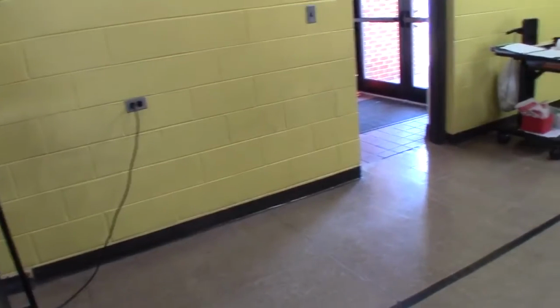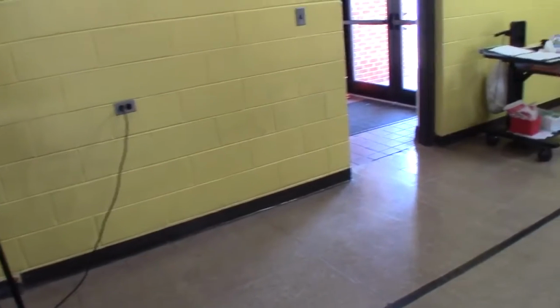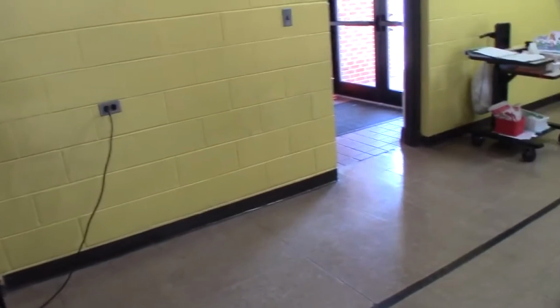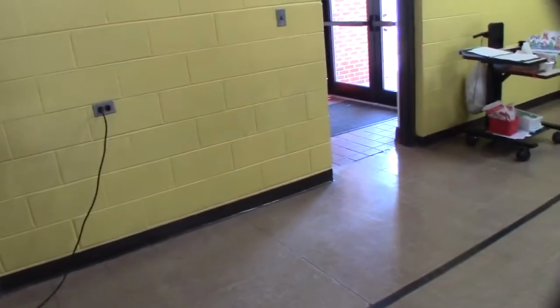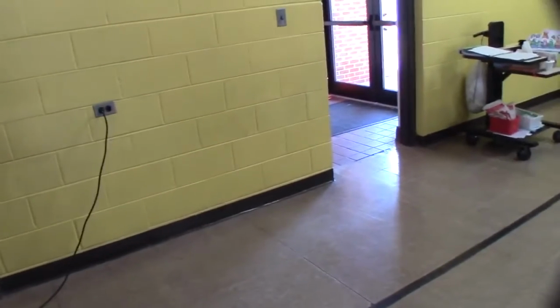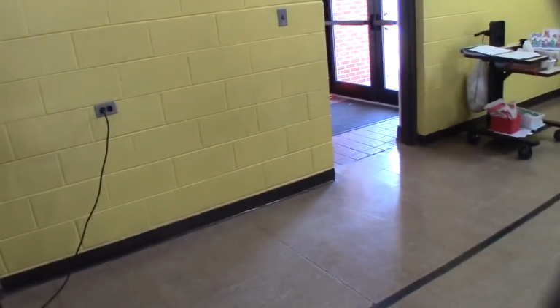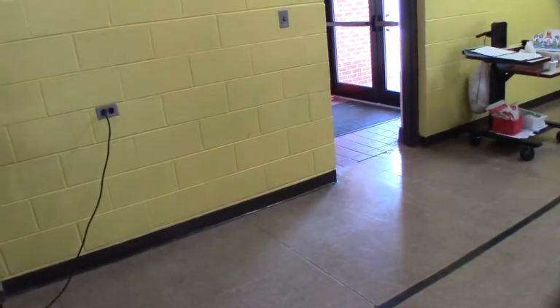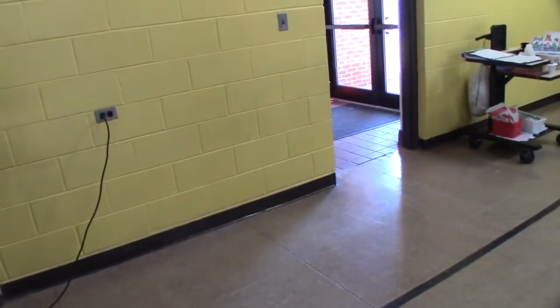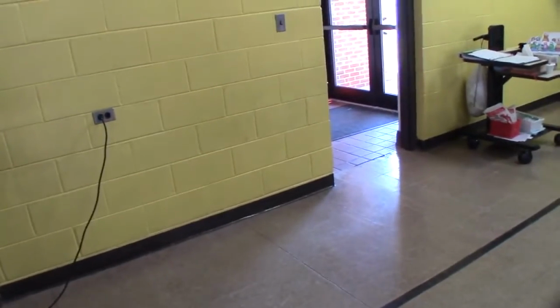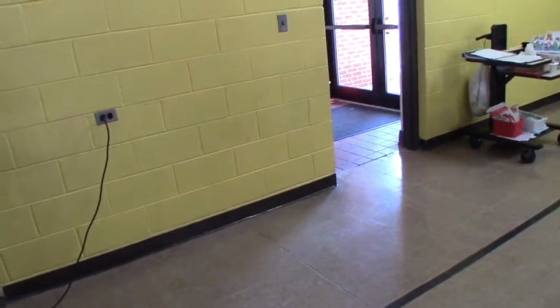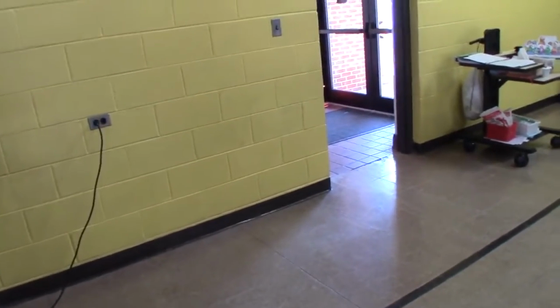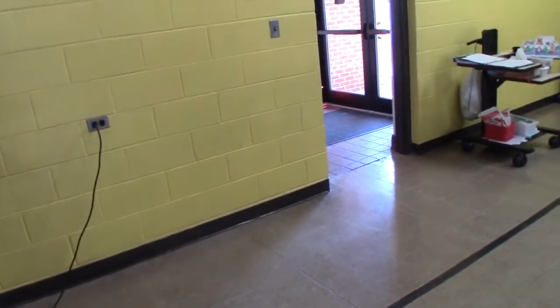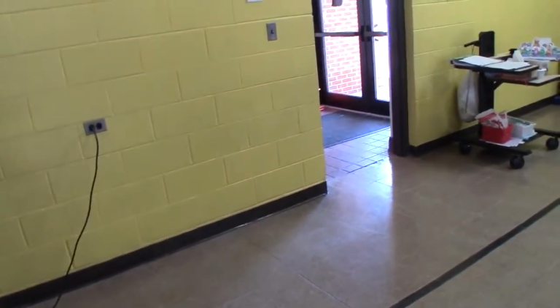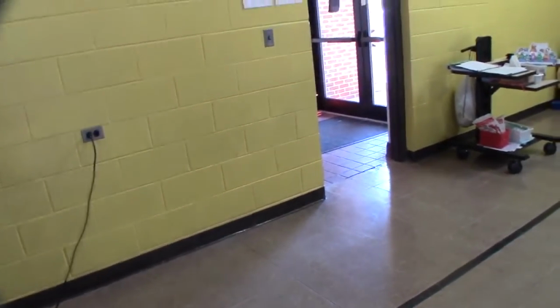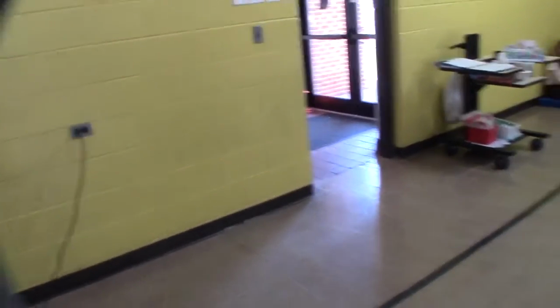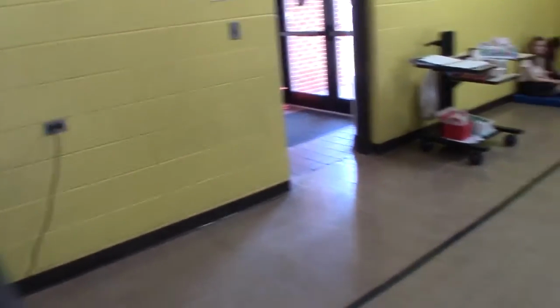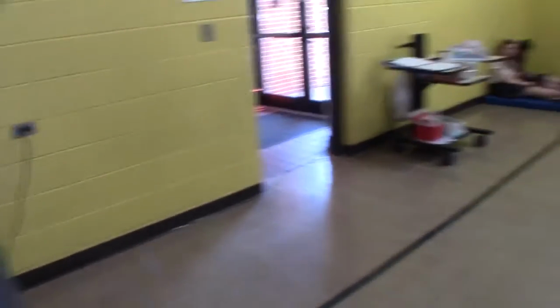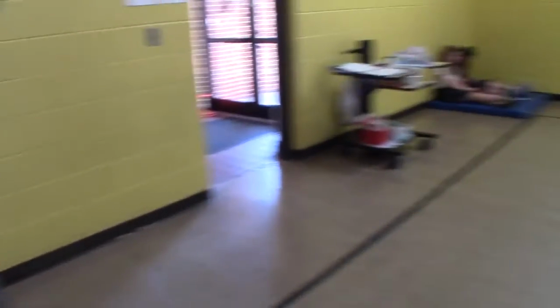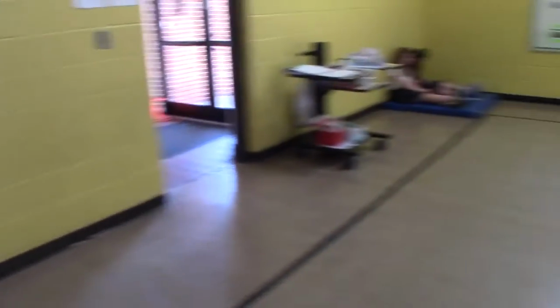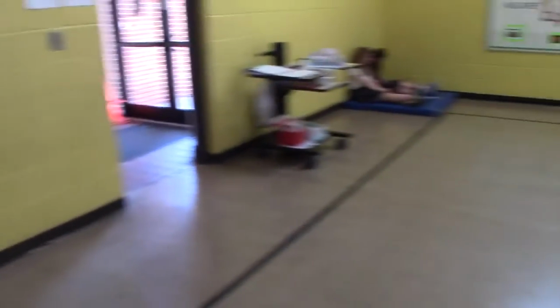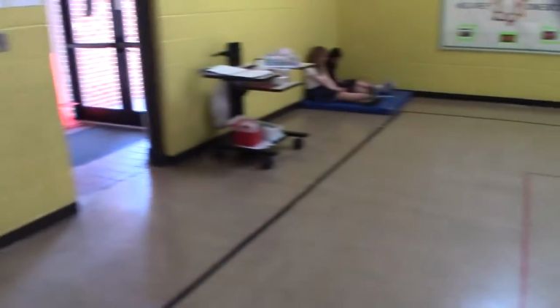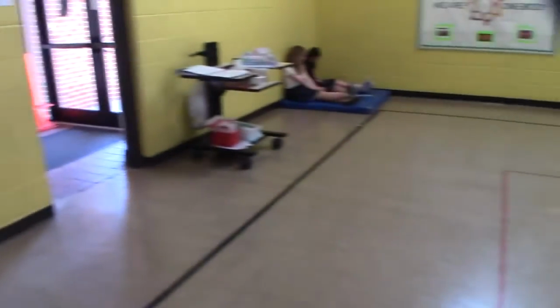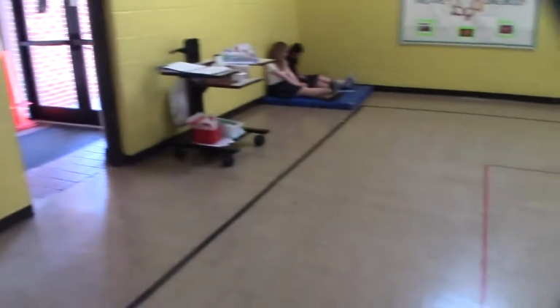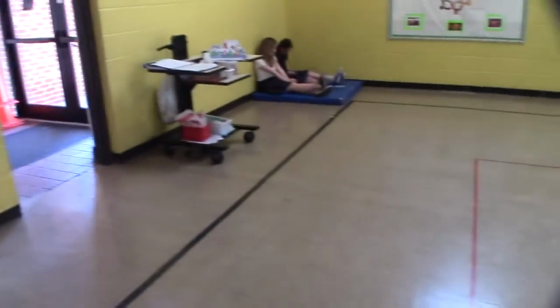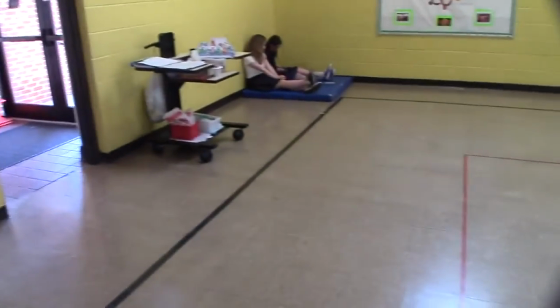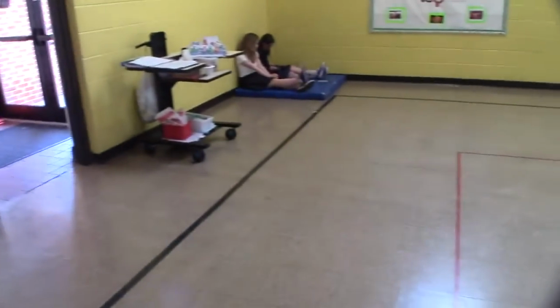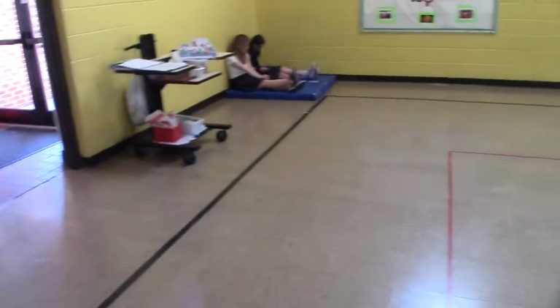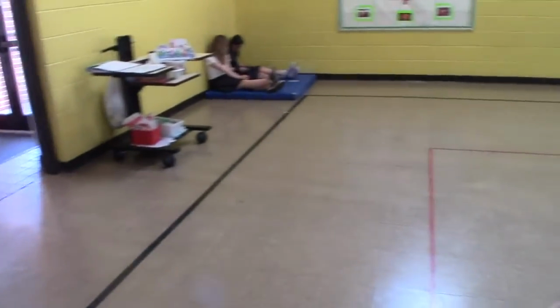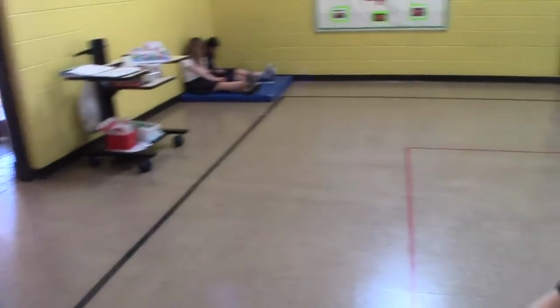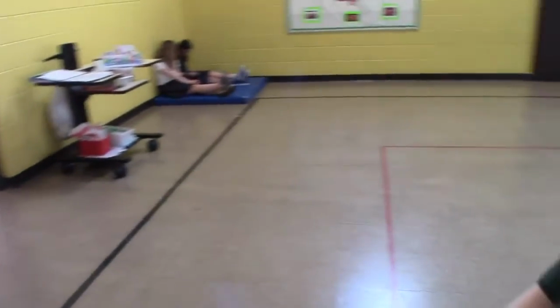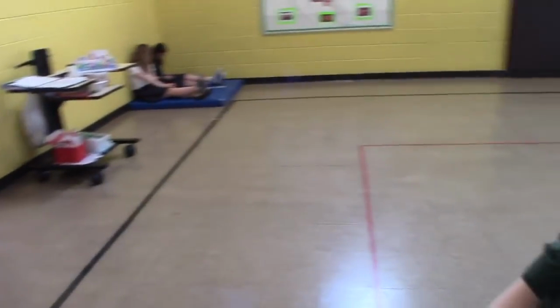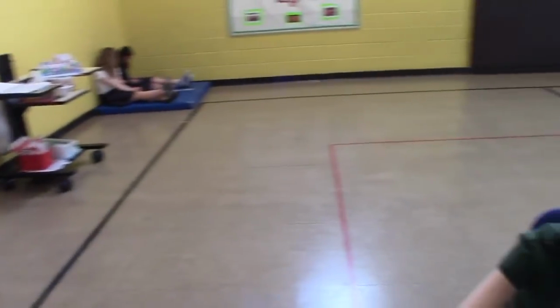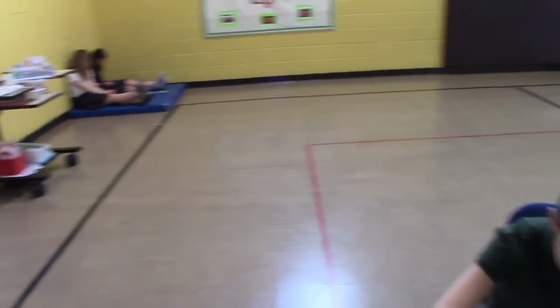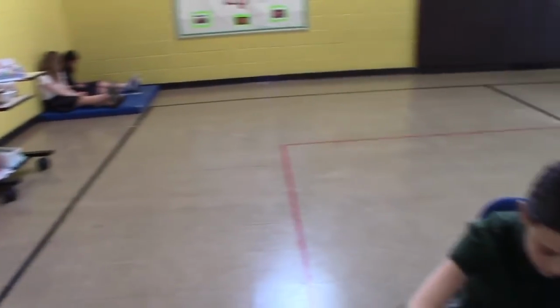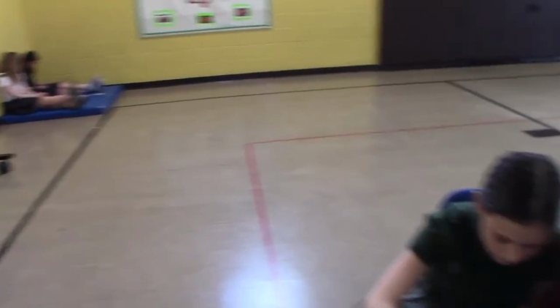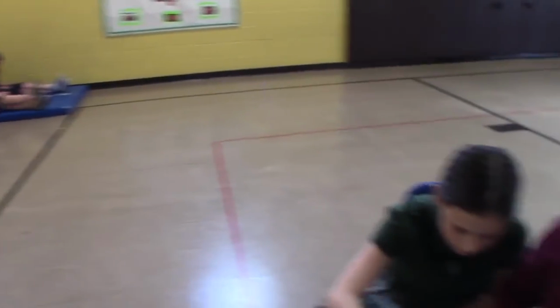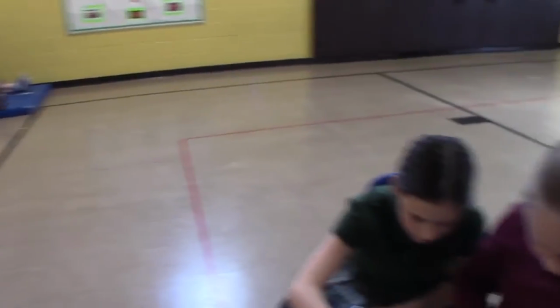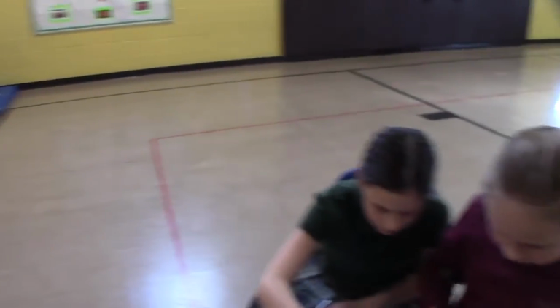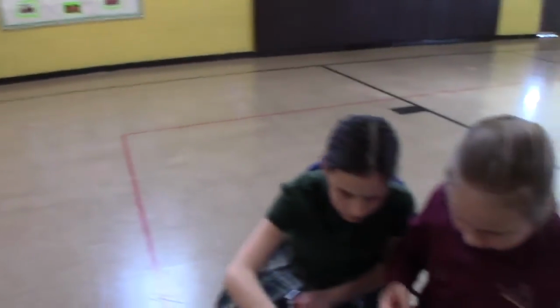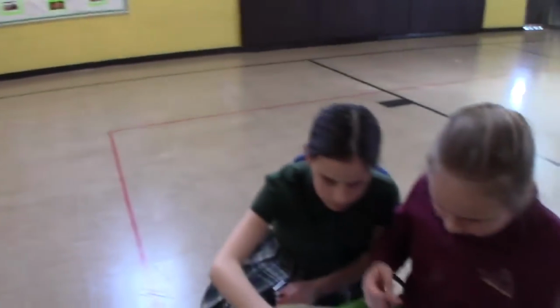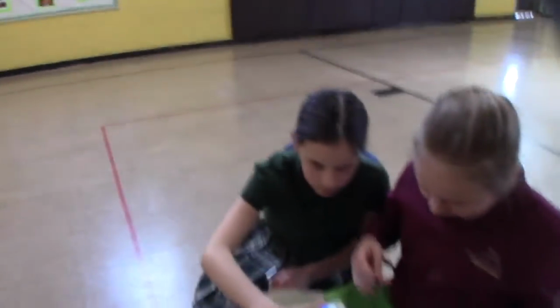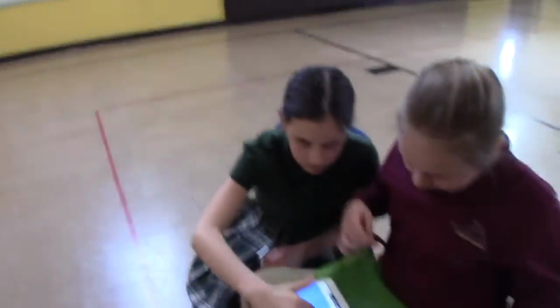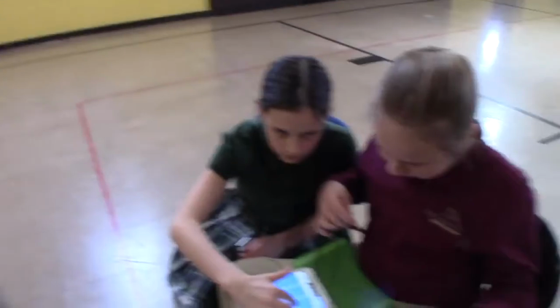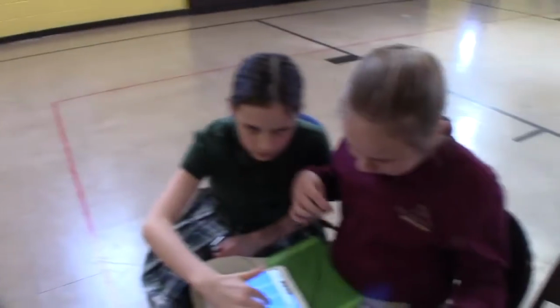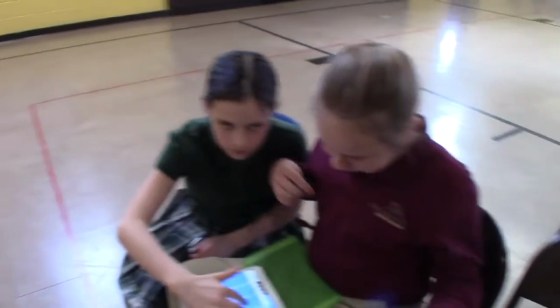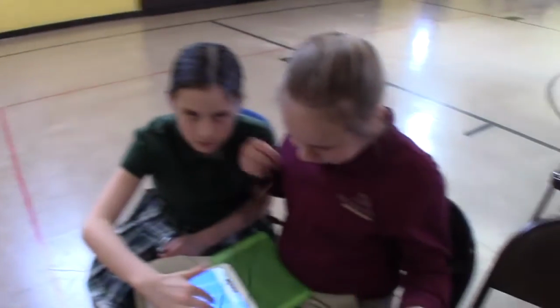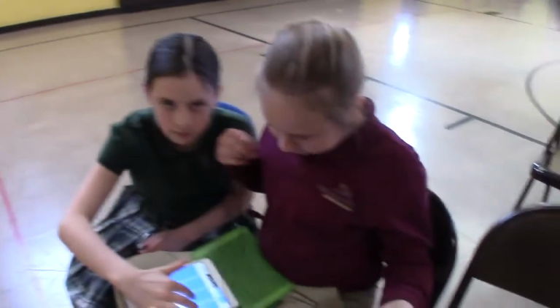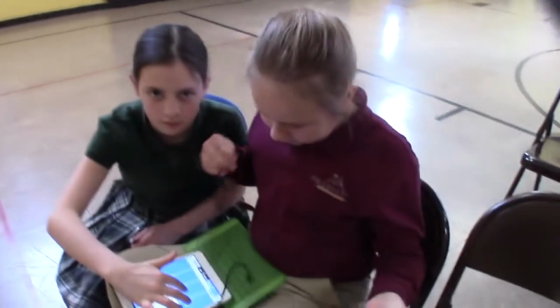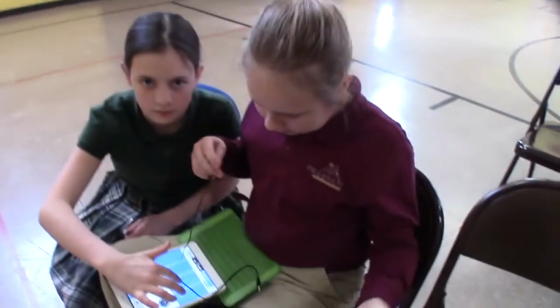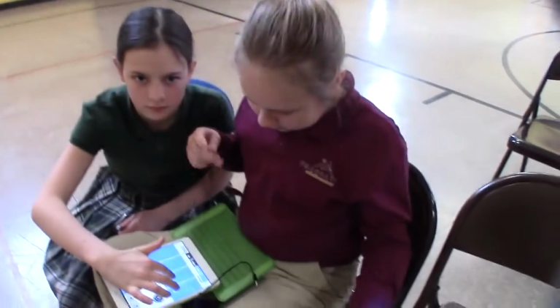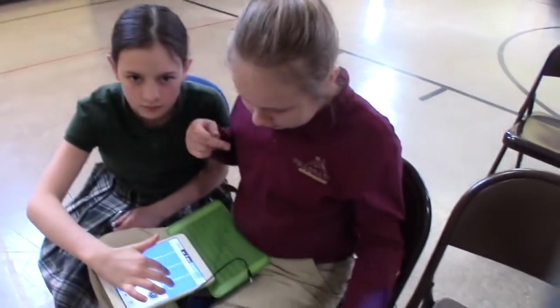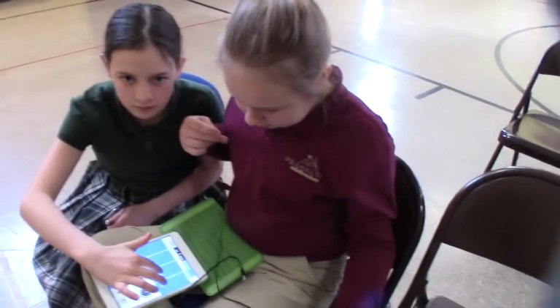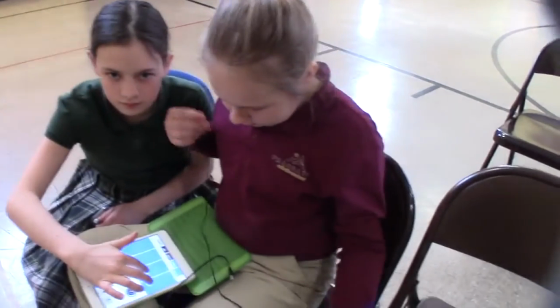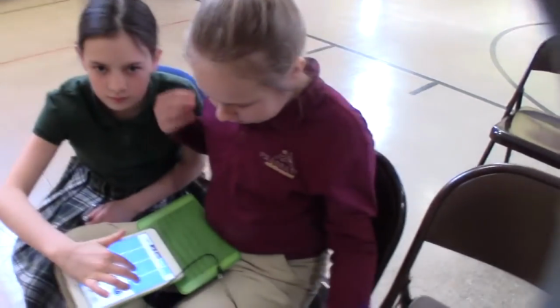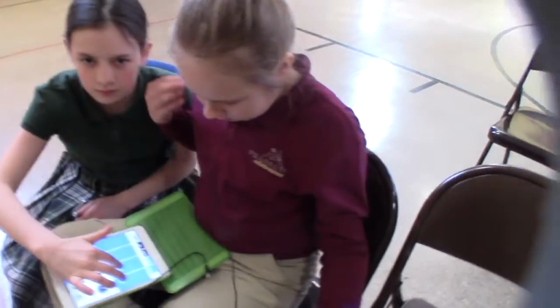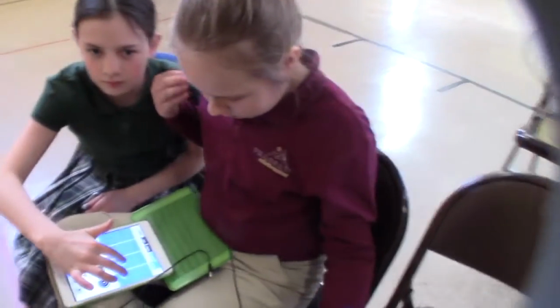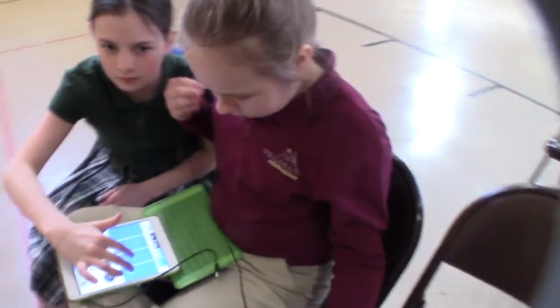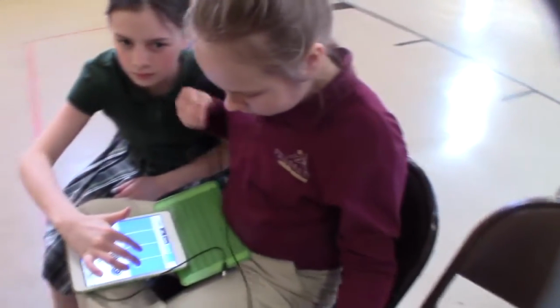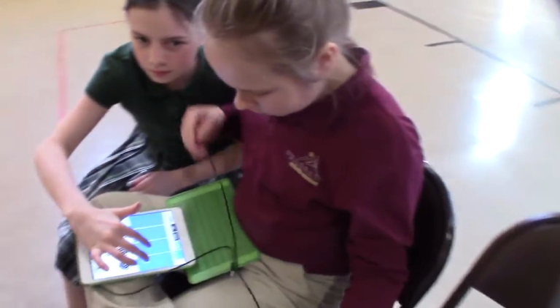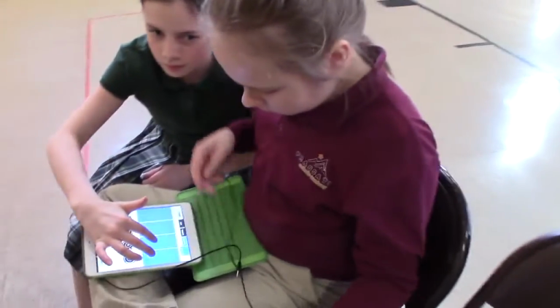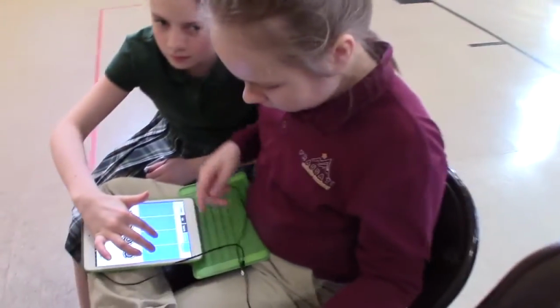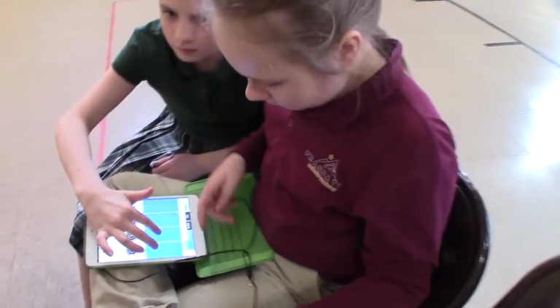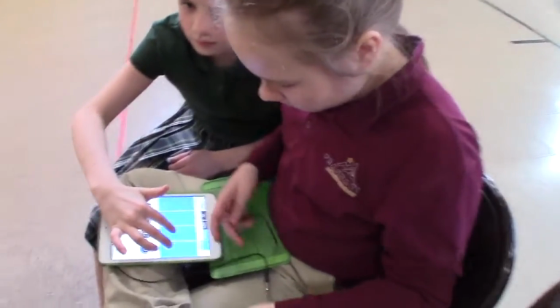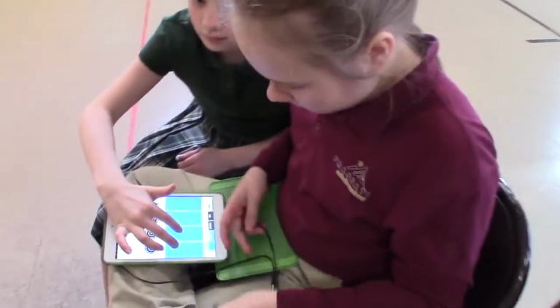Hello everyone. Here we are. The third week. Let's see what they're doing now.